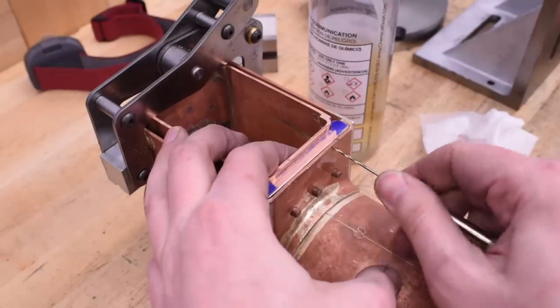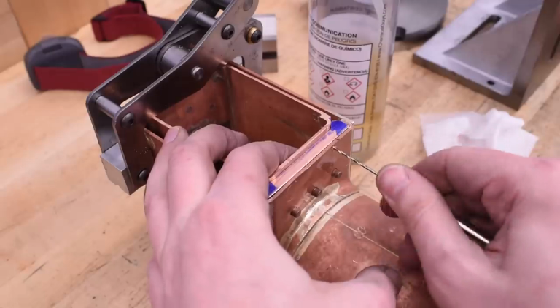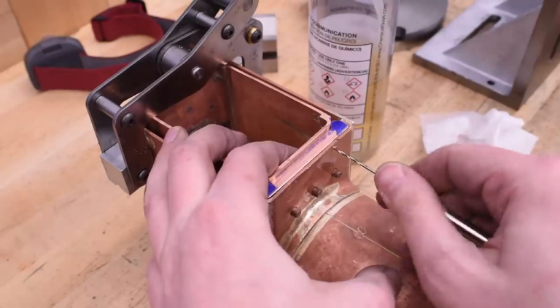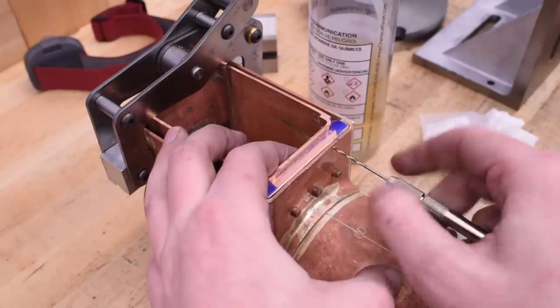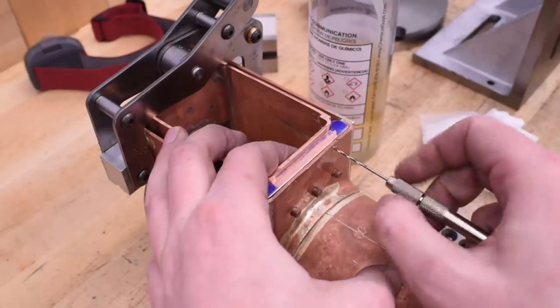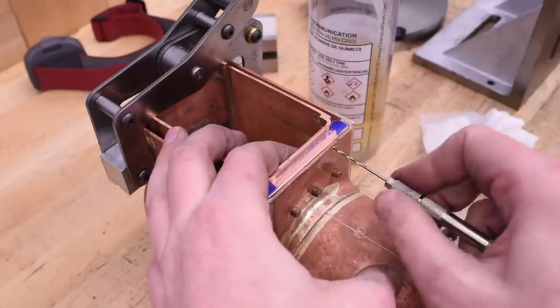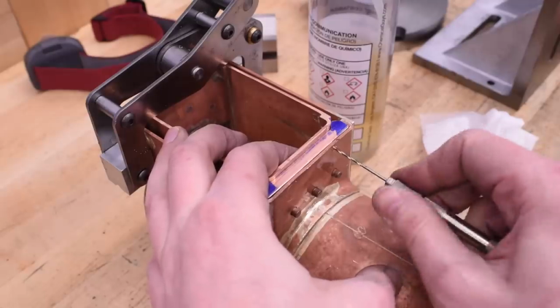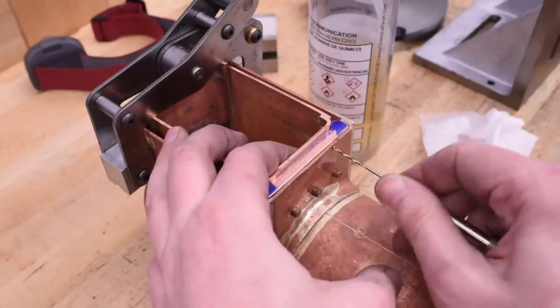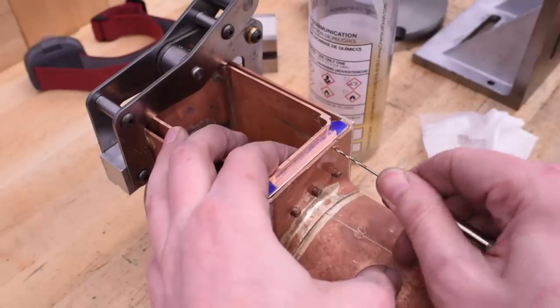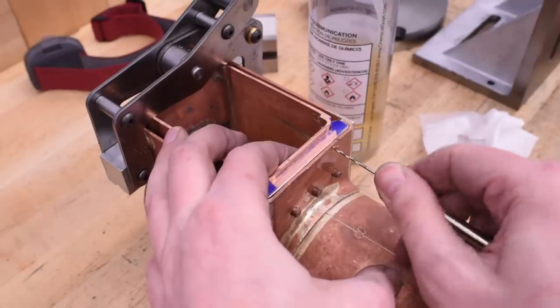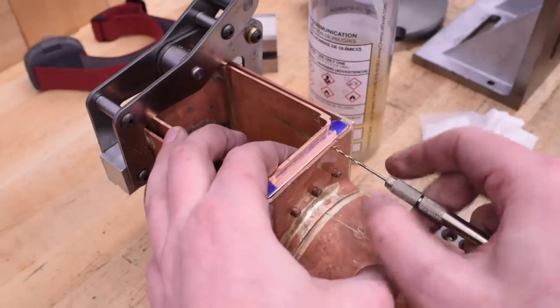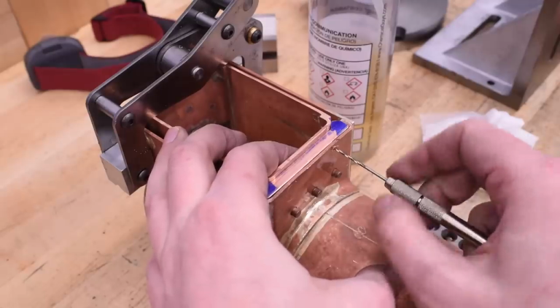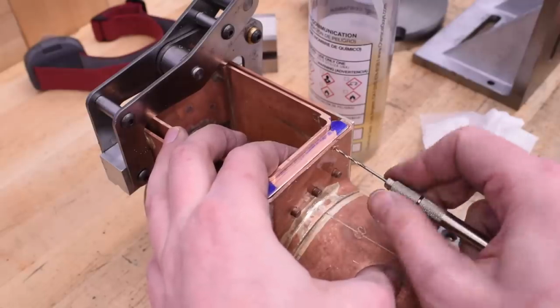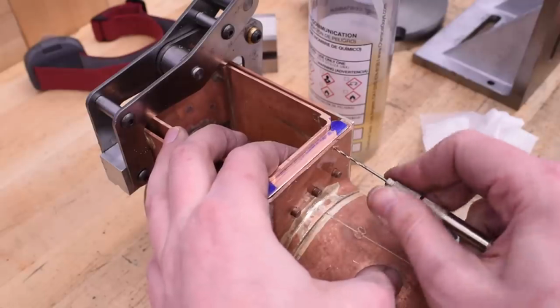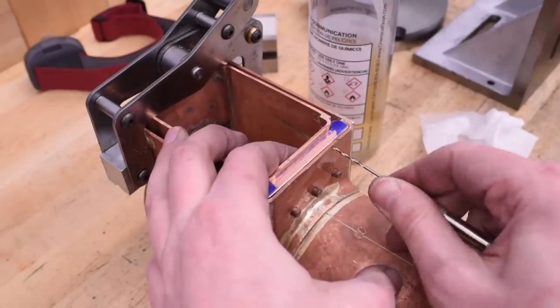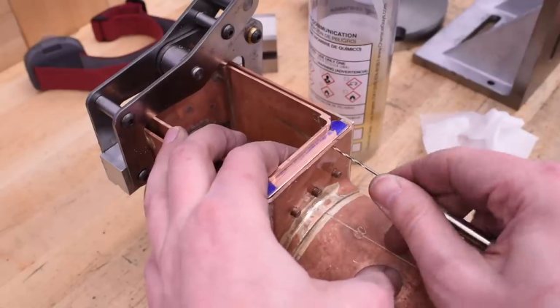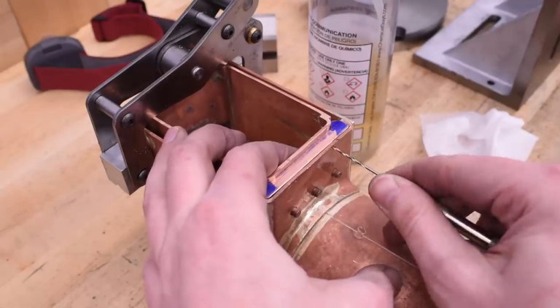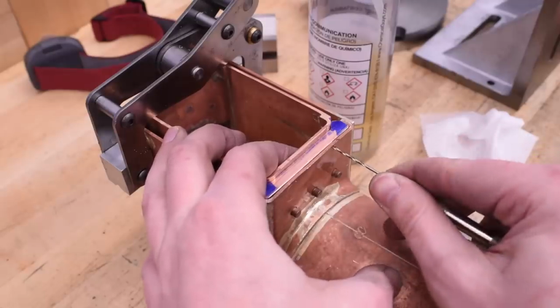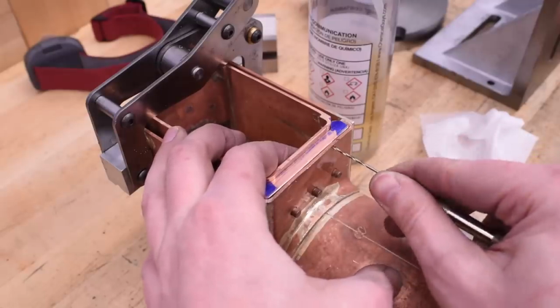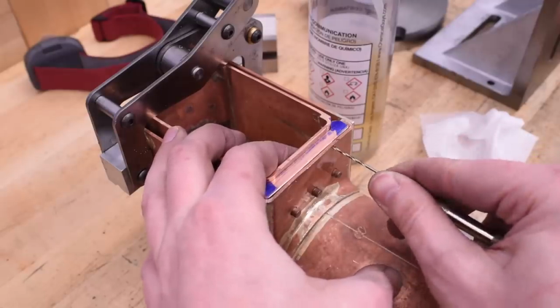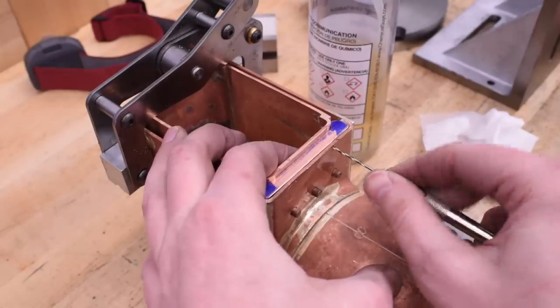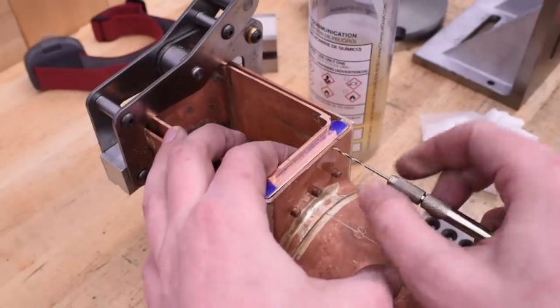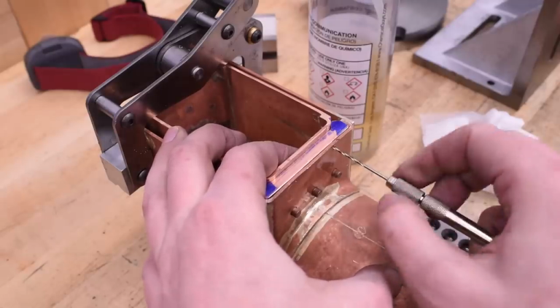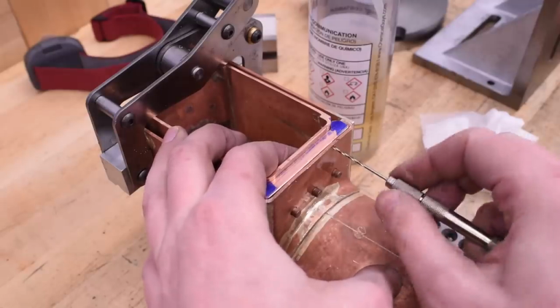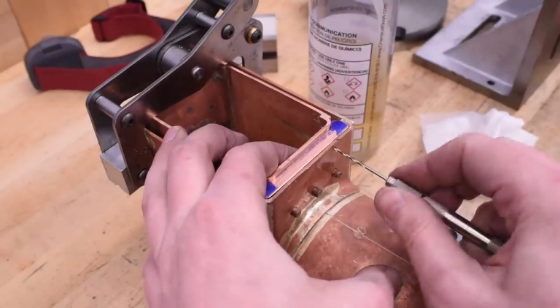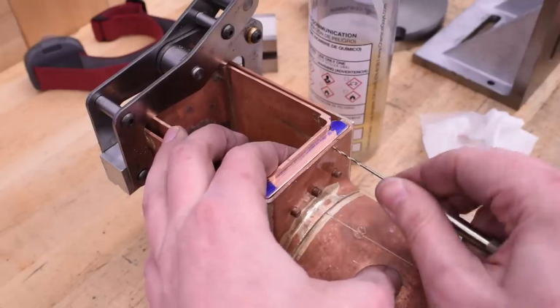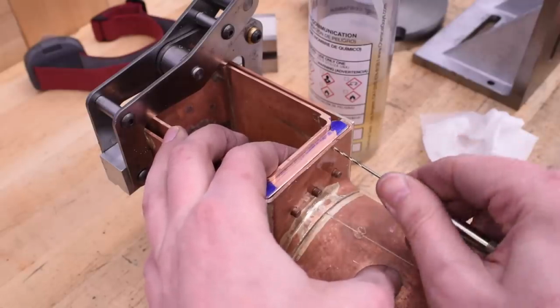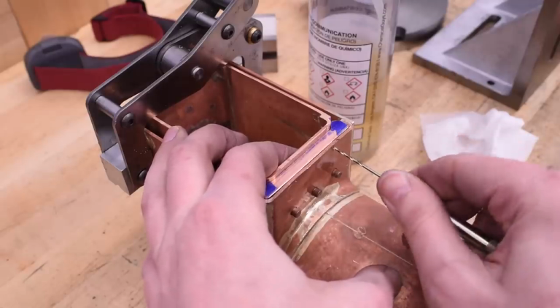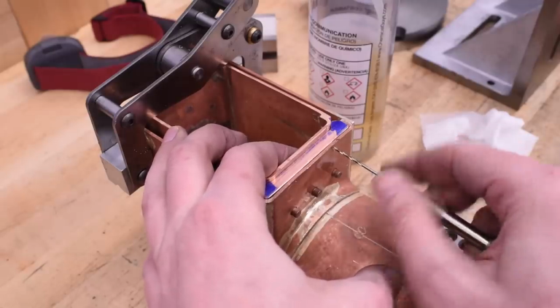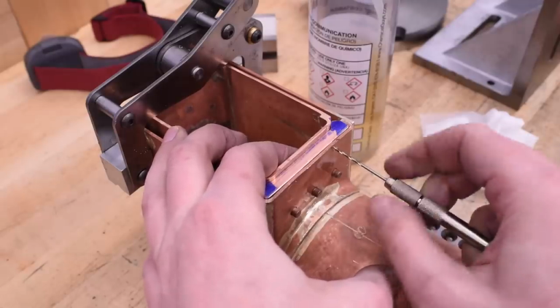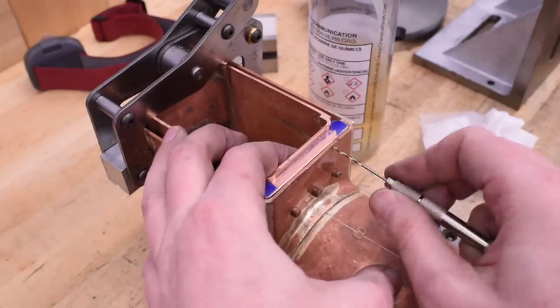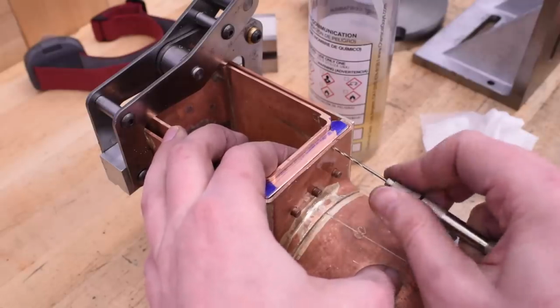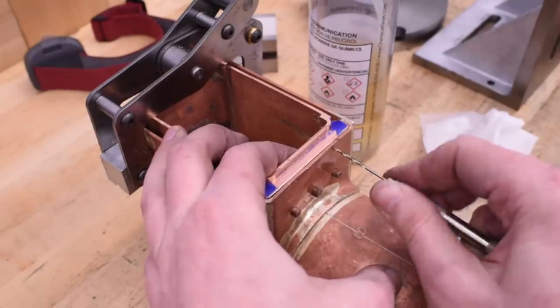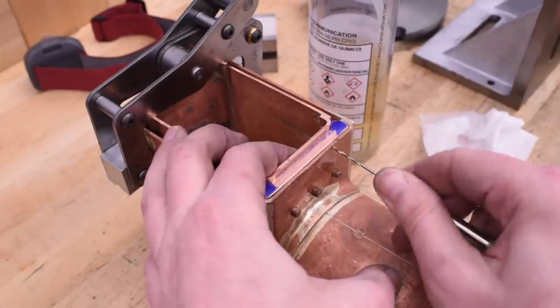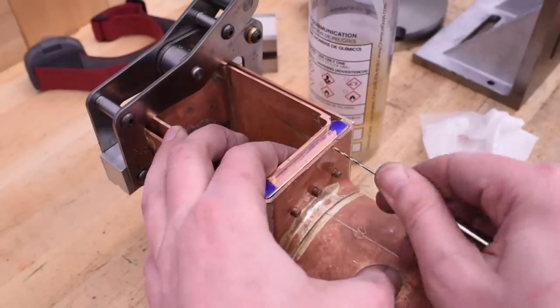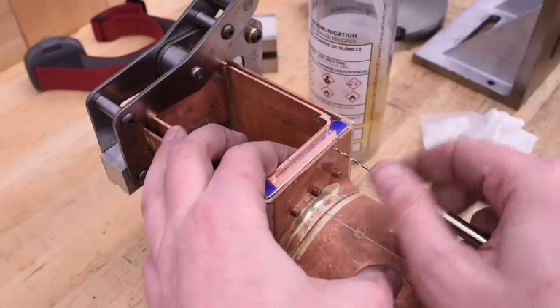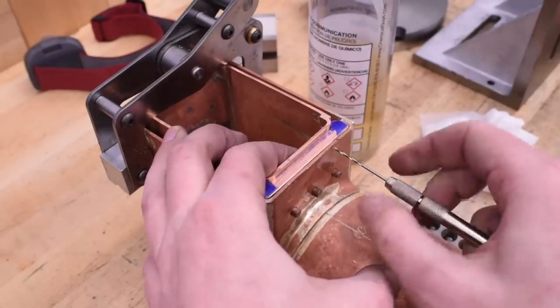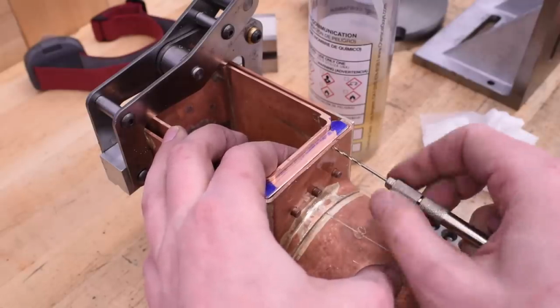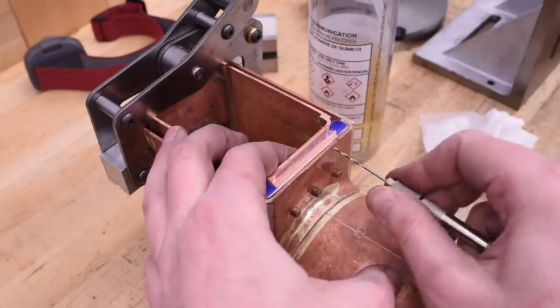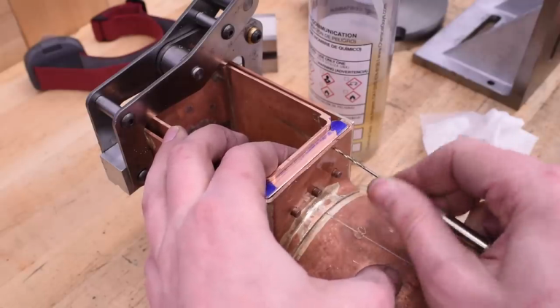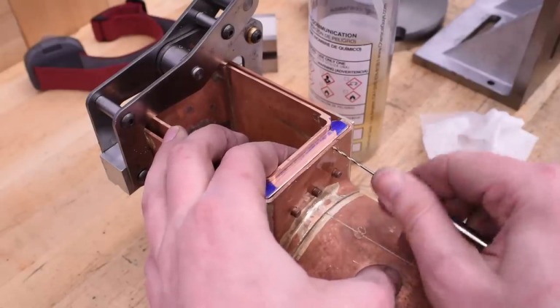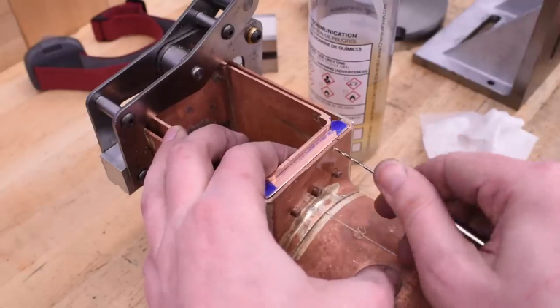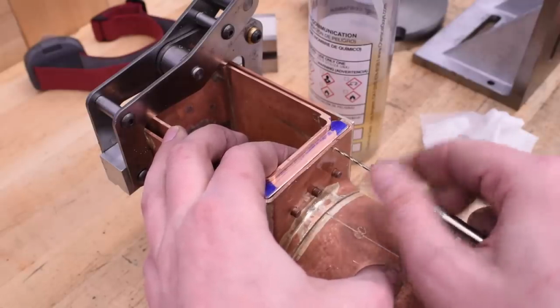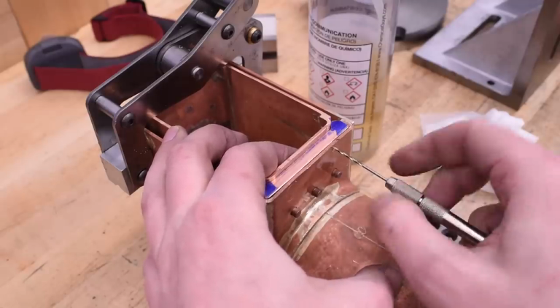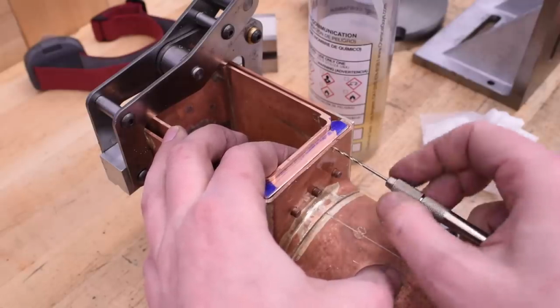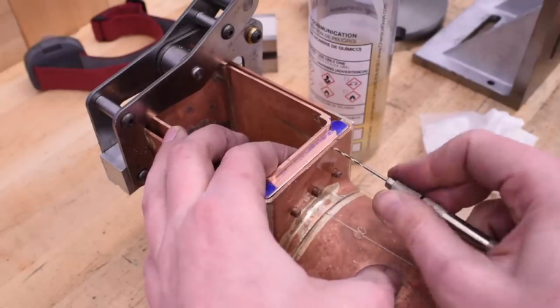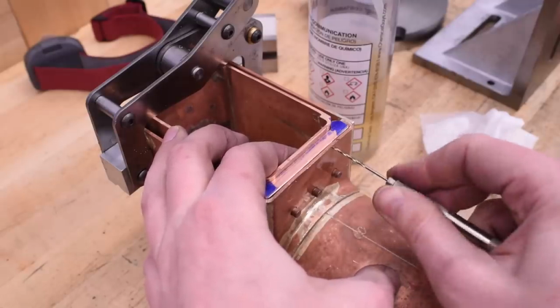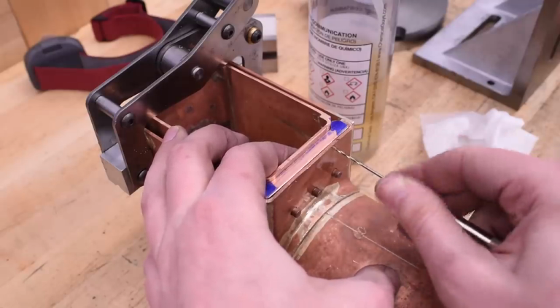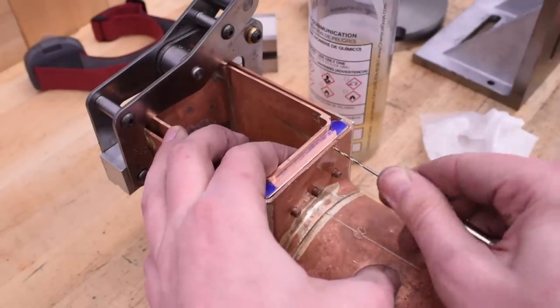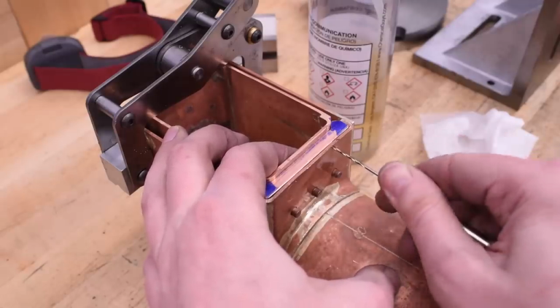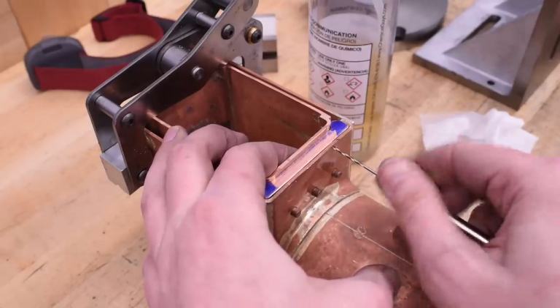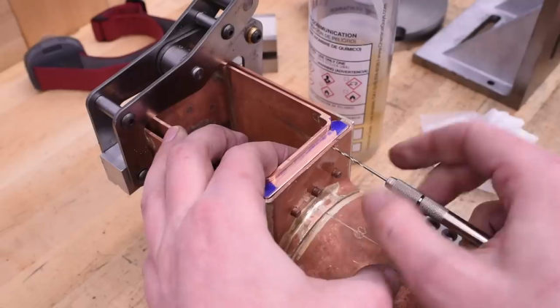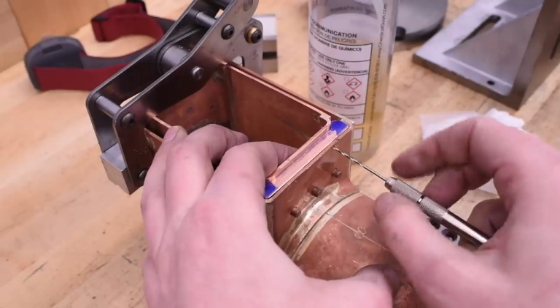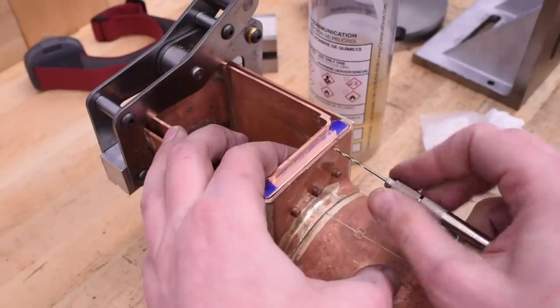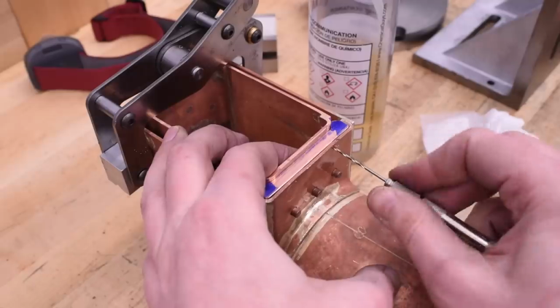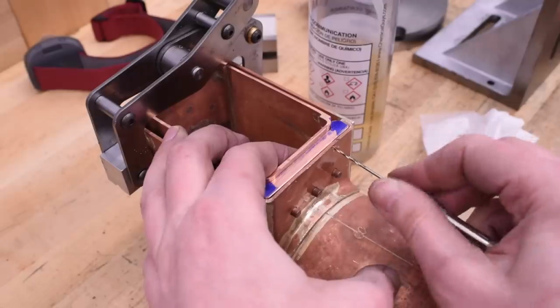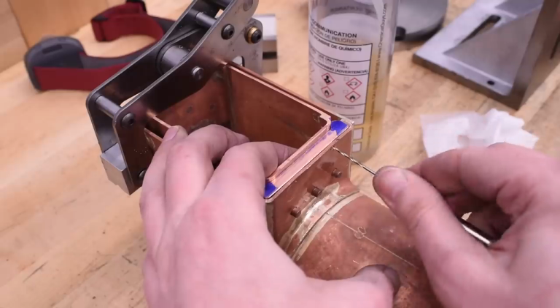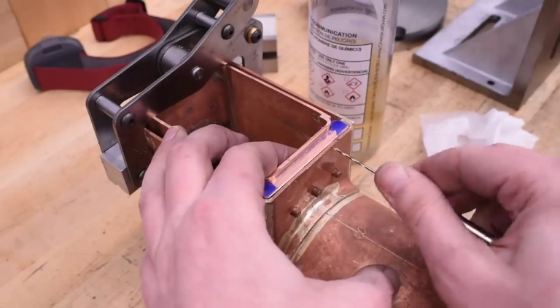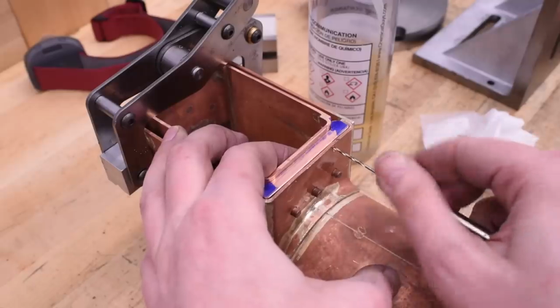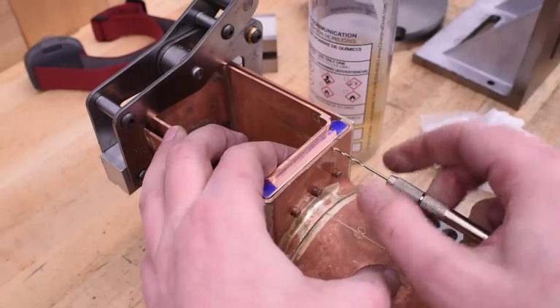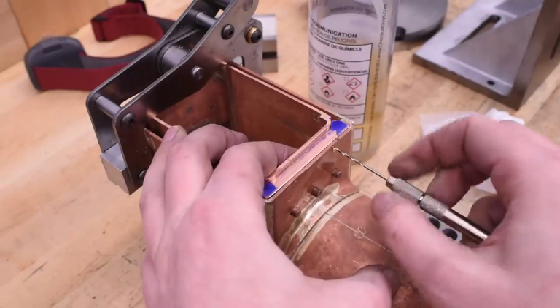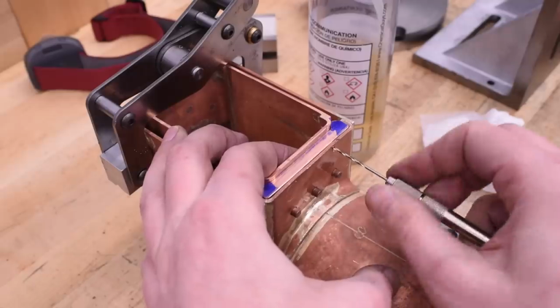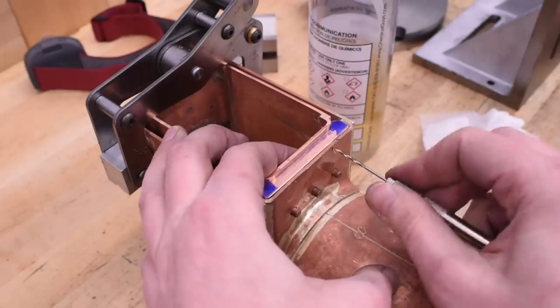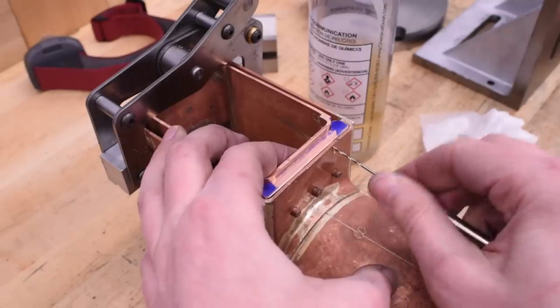Drill it by hand I said, it'll be fine I said, it won't take that long I said, your fingers won't be that sore I said.